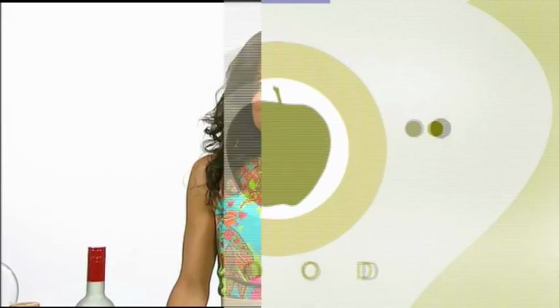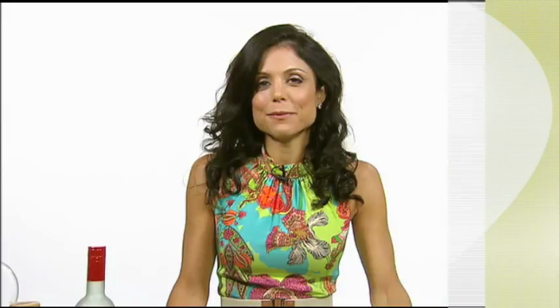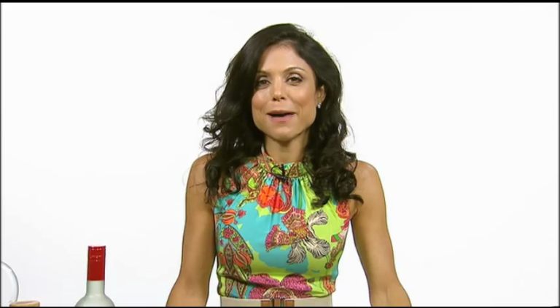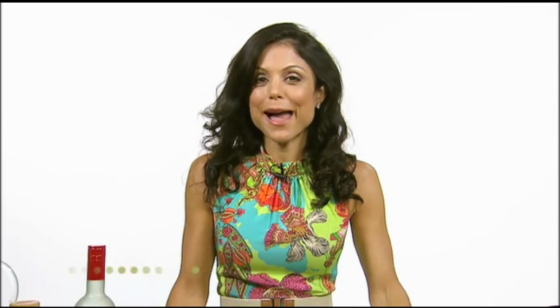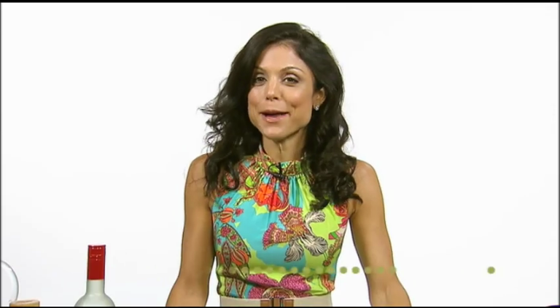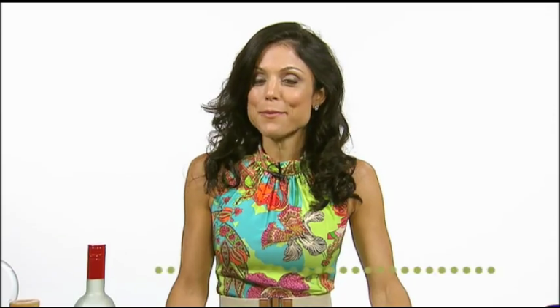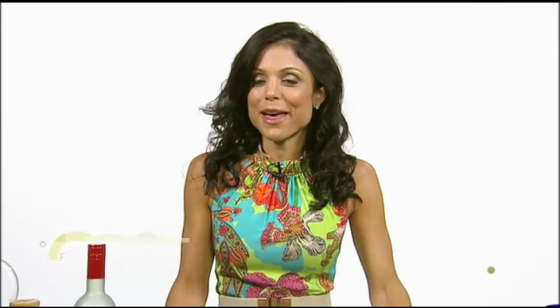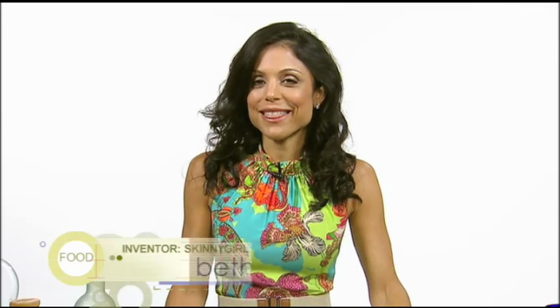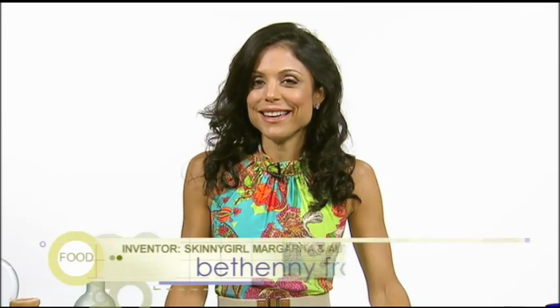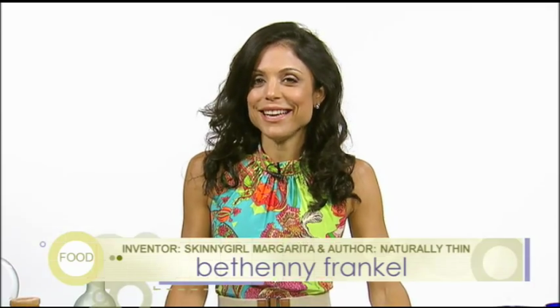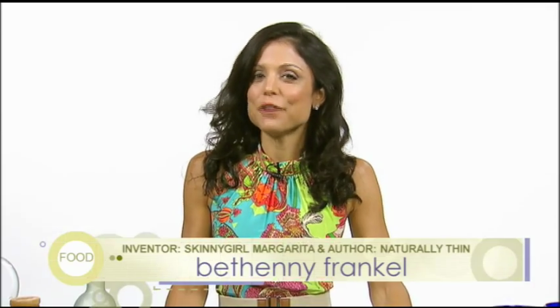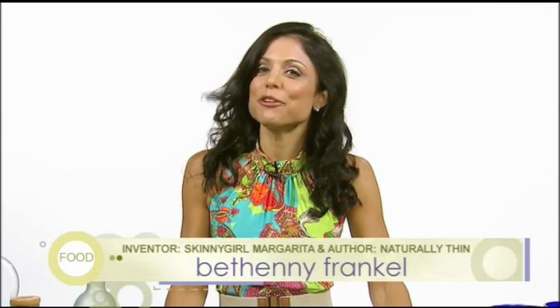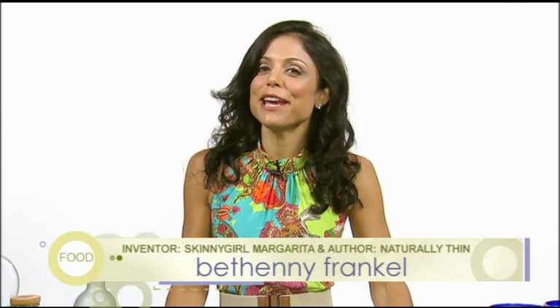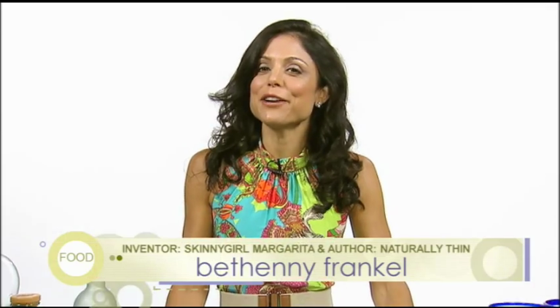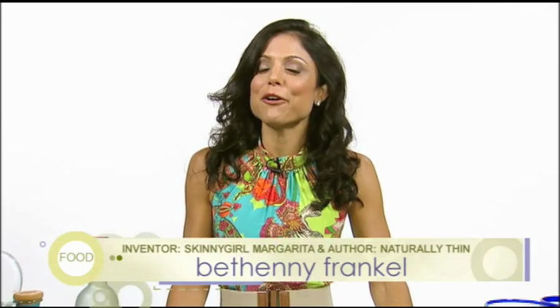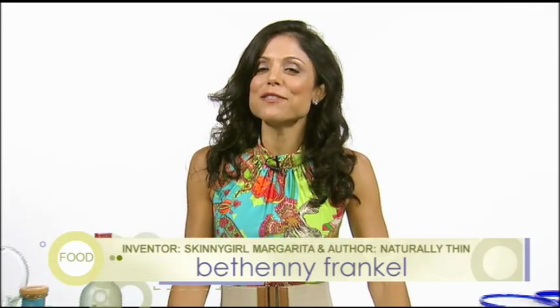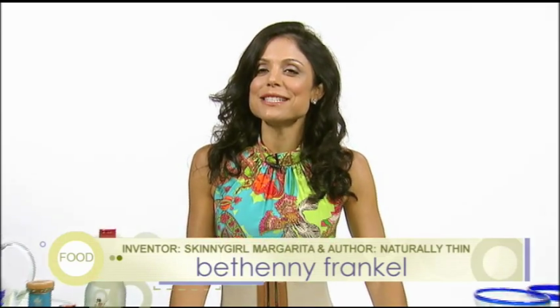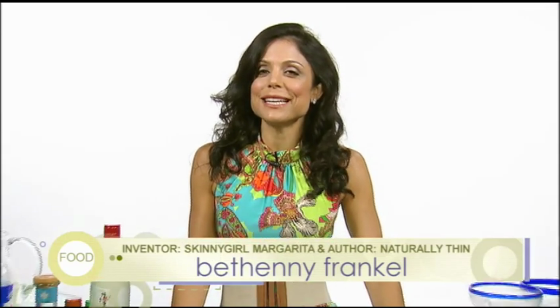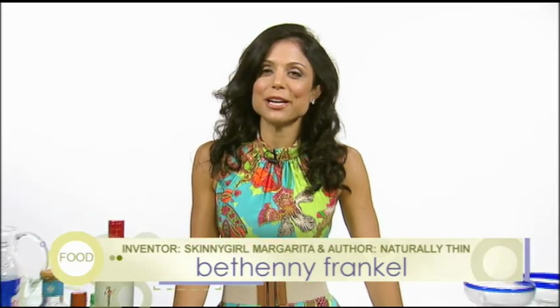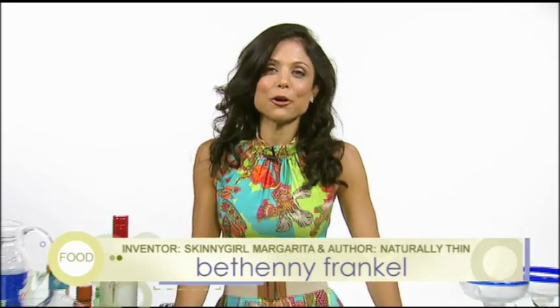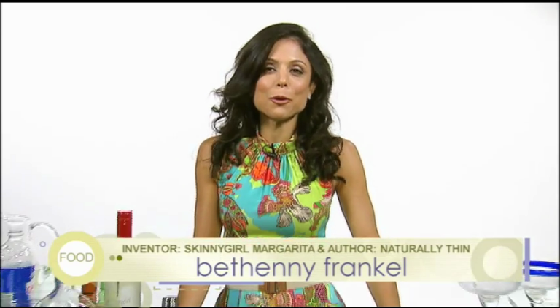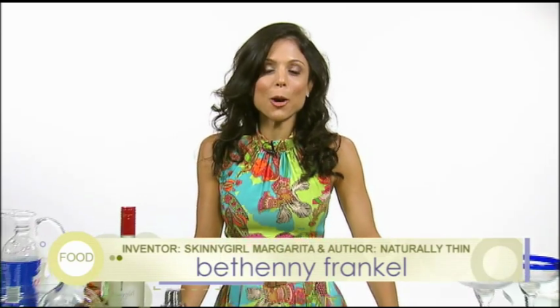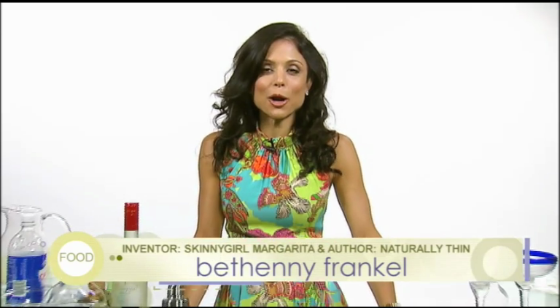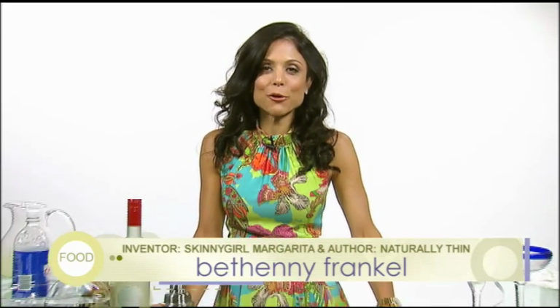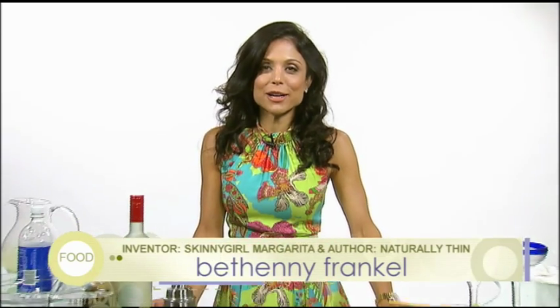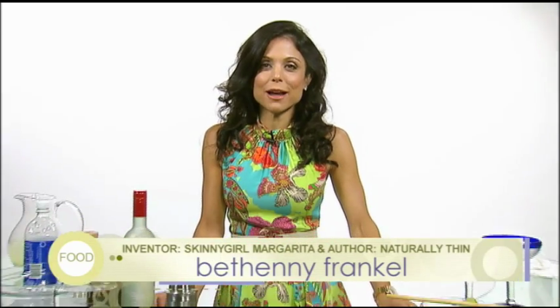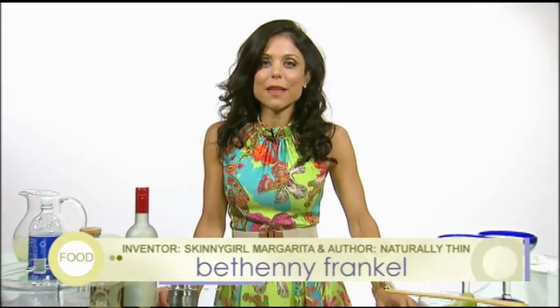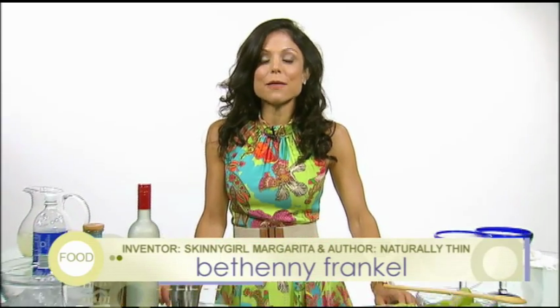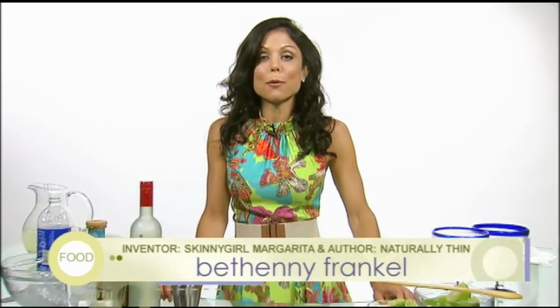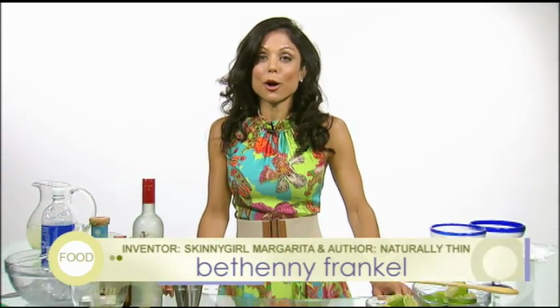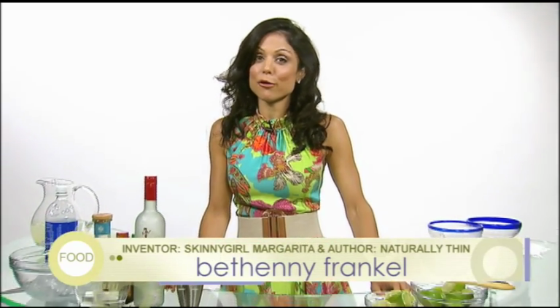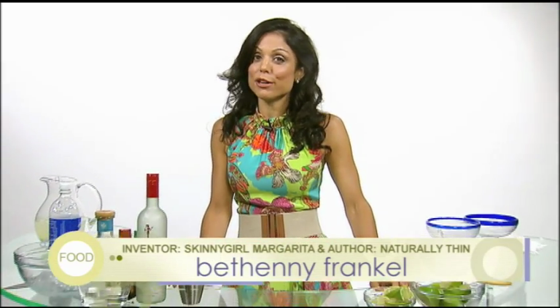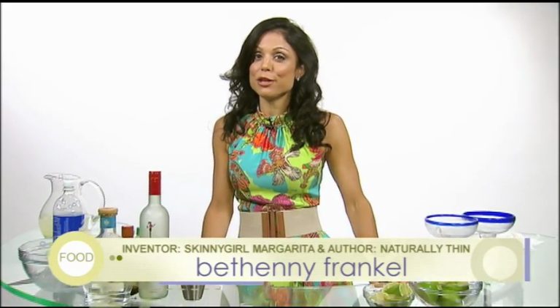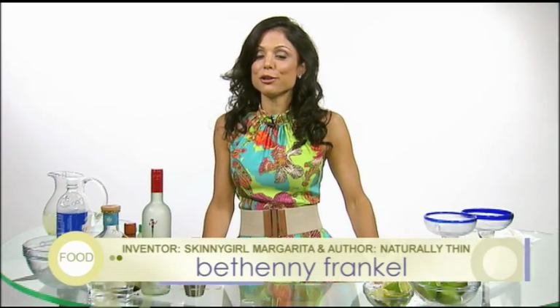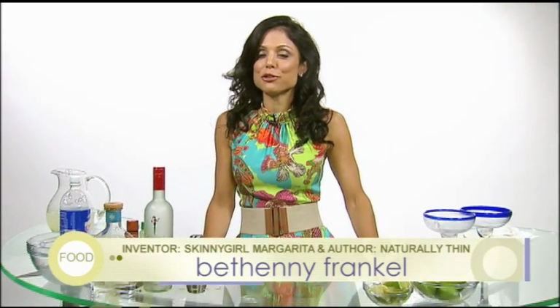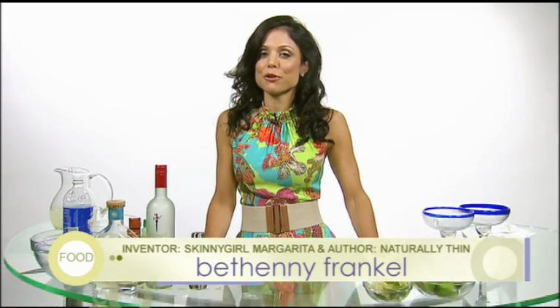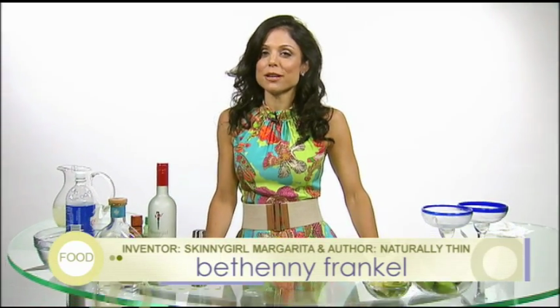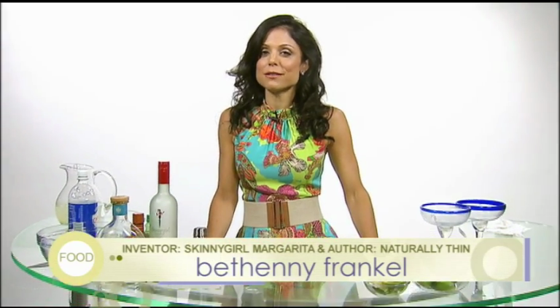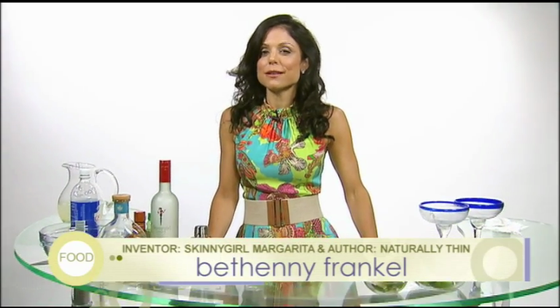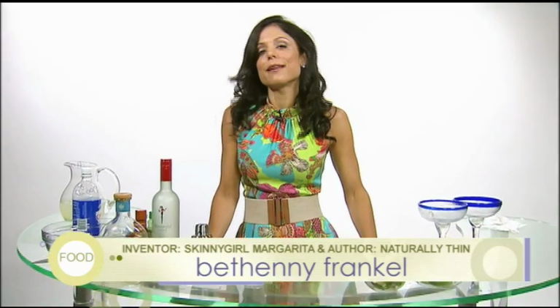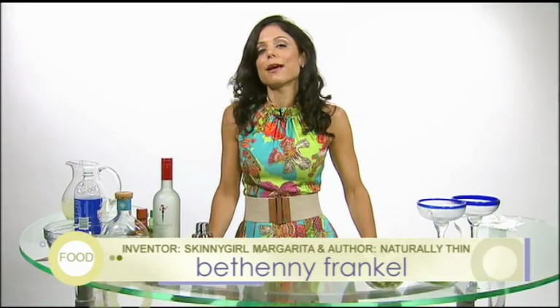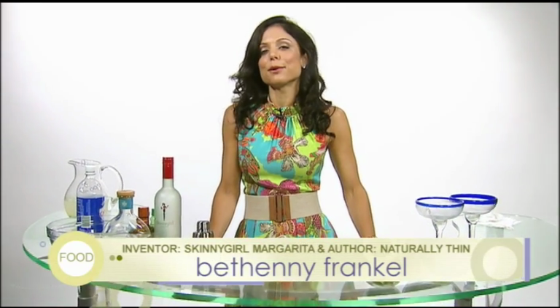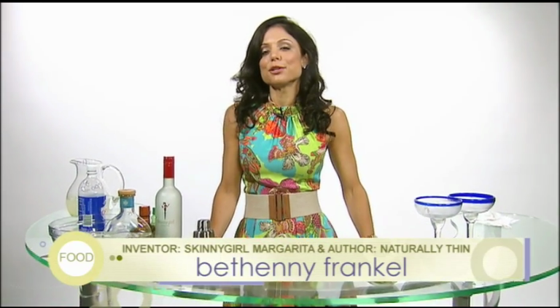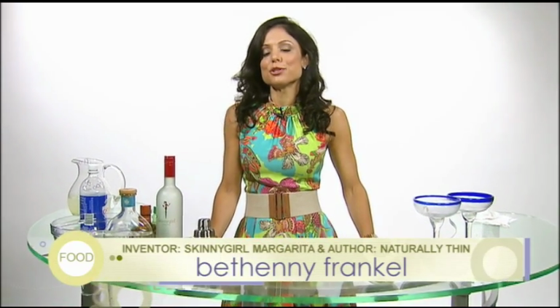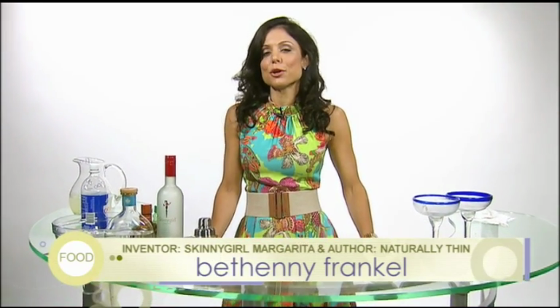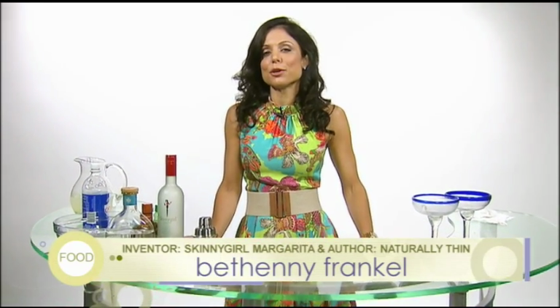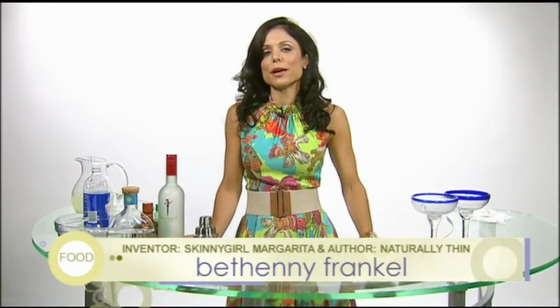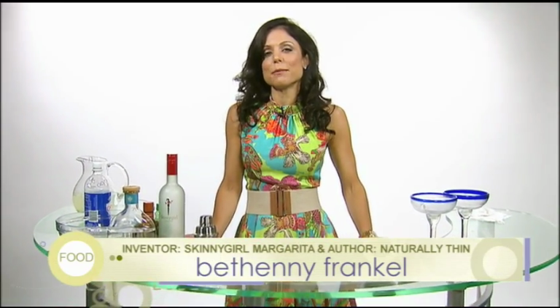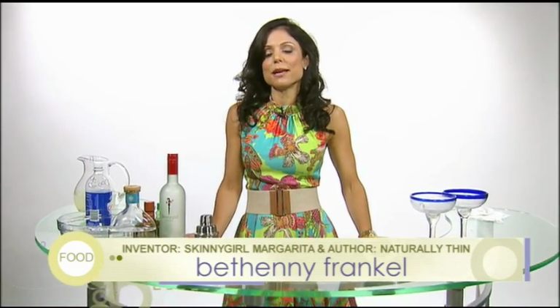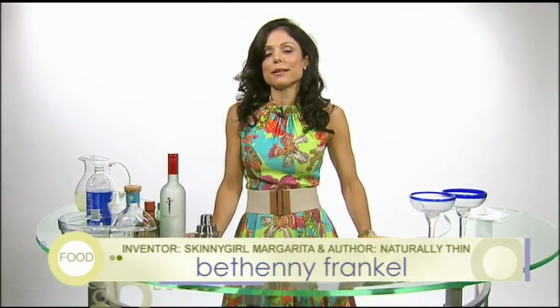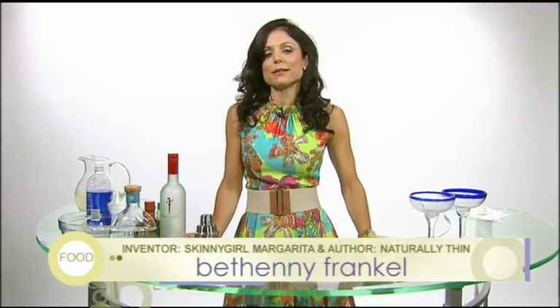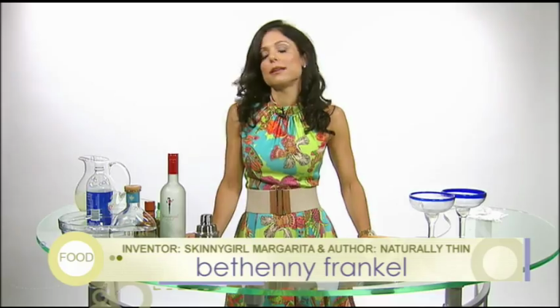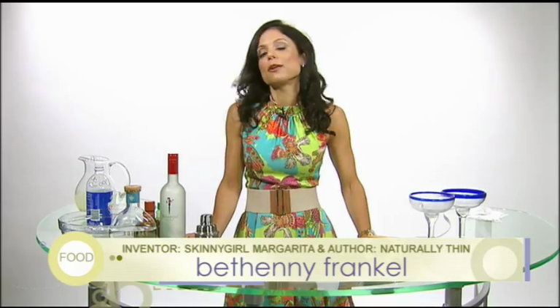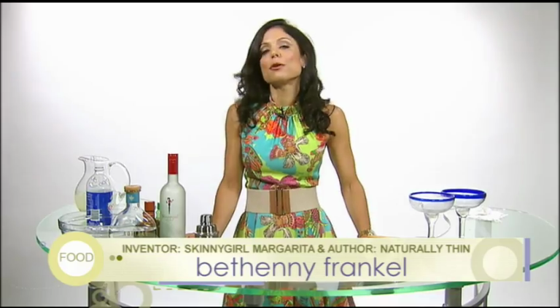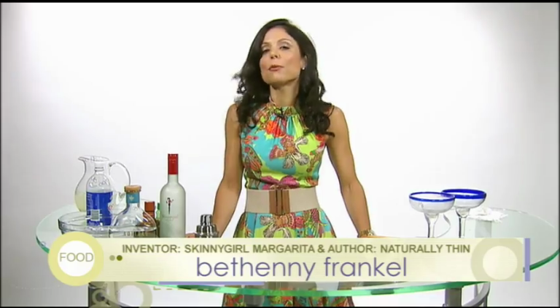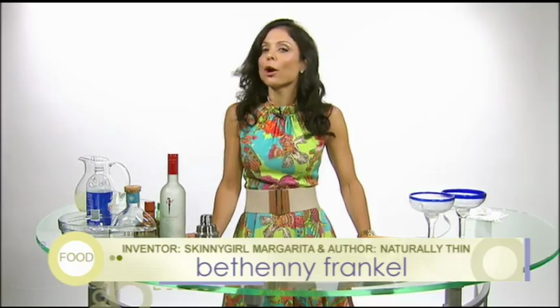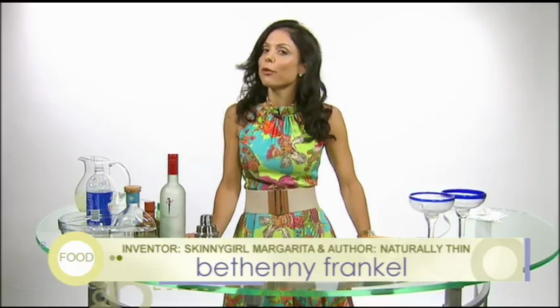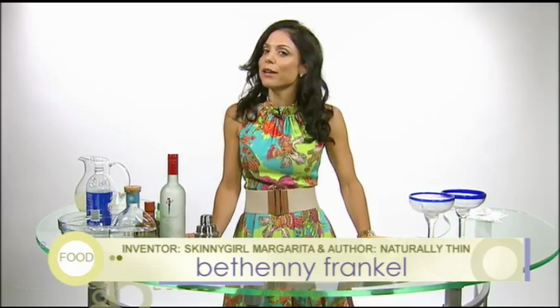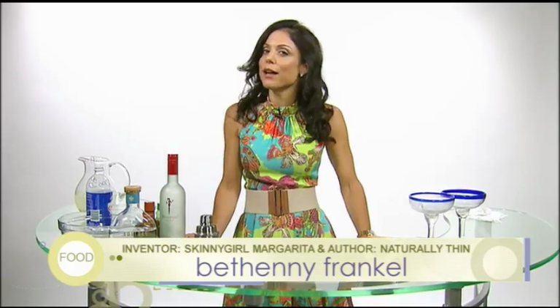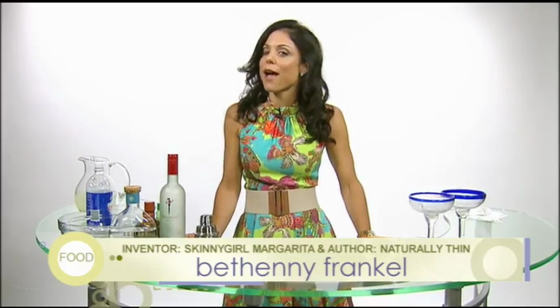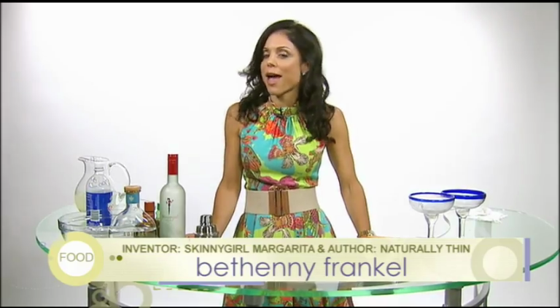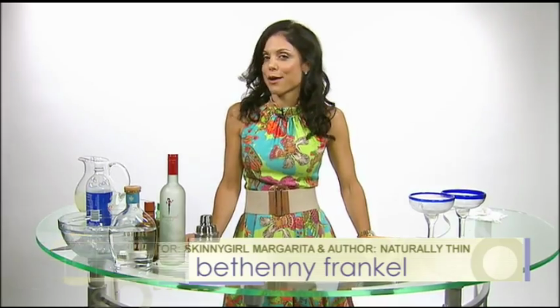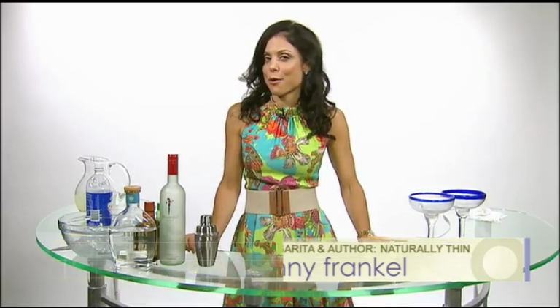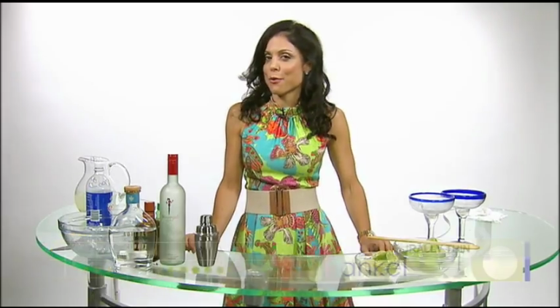Hi, I'm Bethany, creator of the Skinny Girl Margarita, the margarita you can trust, and I'm going to show you how to make a Skinny Girl Margarita at home.